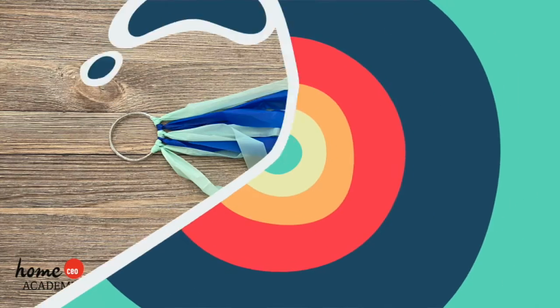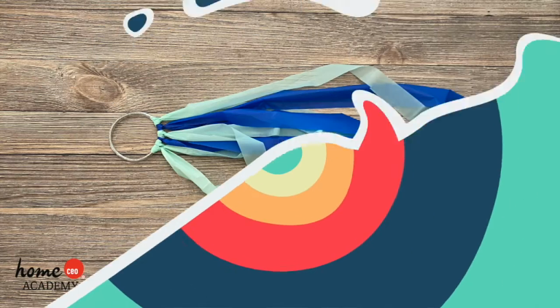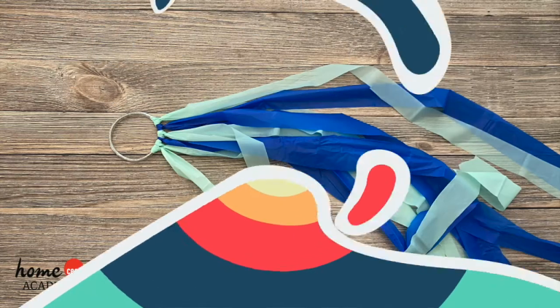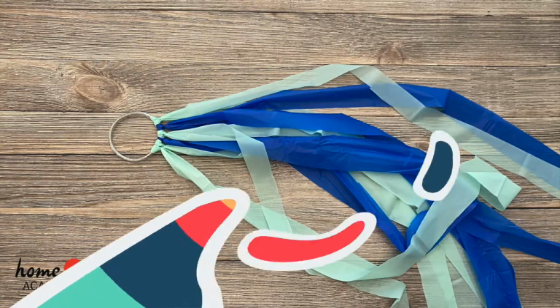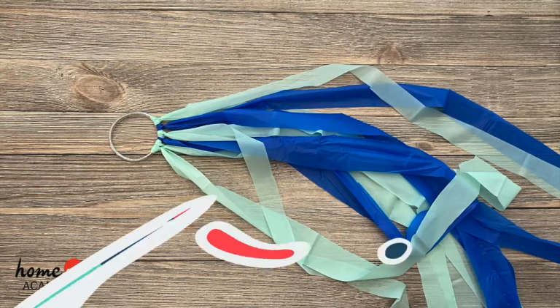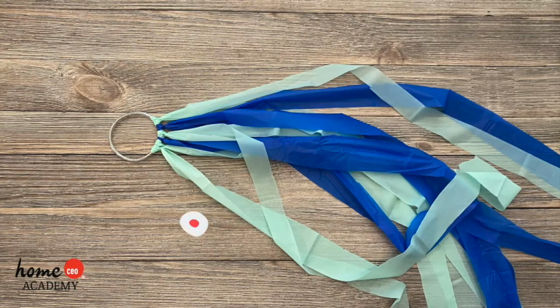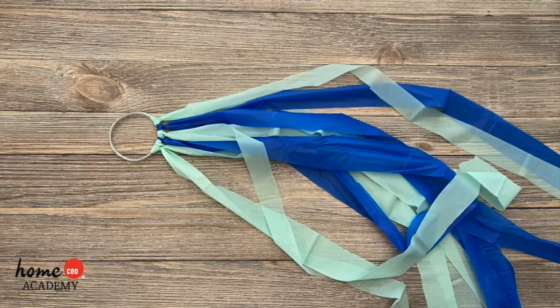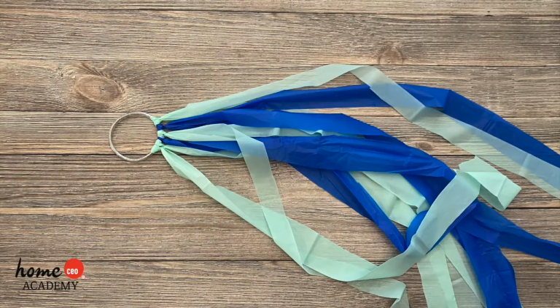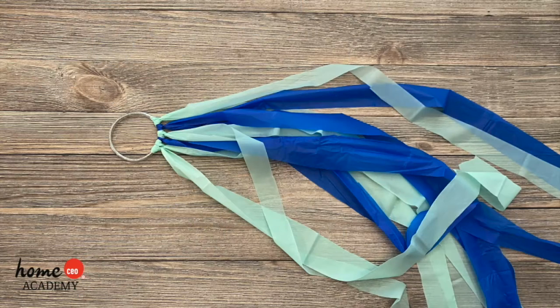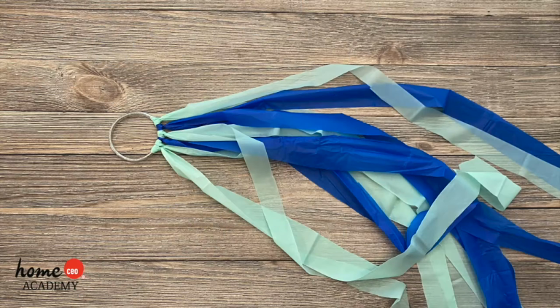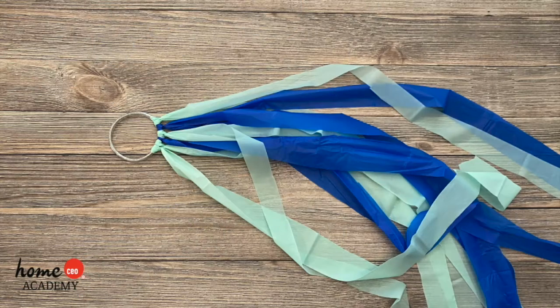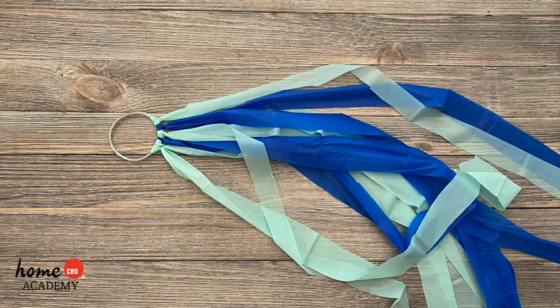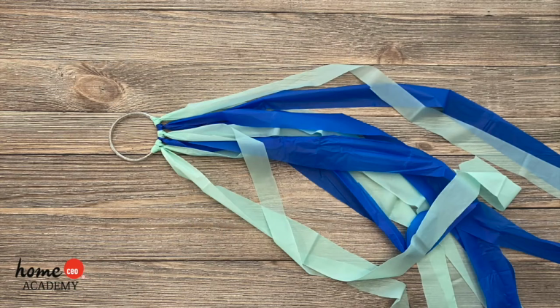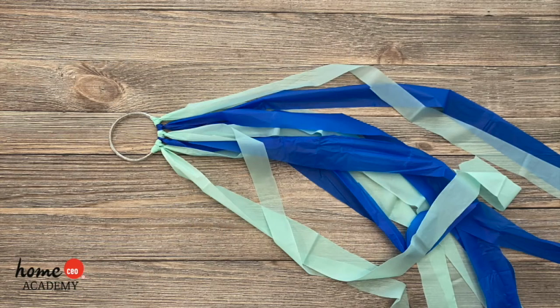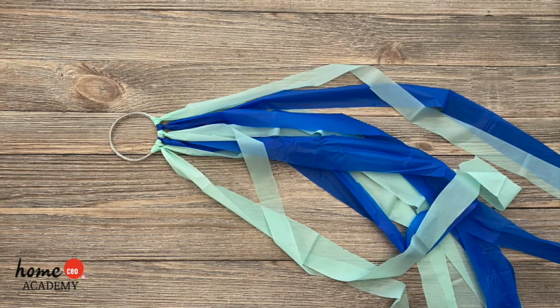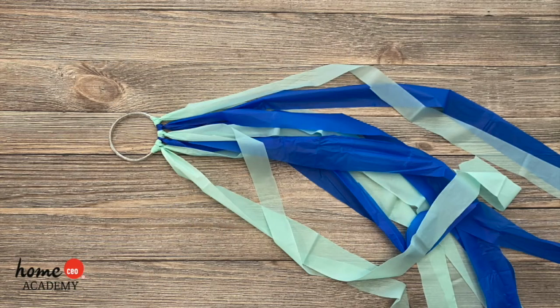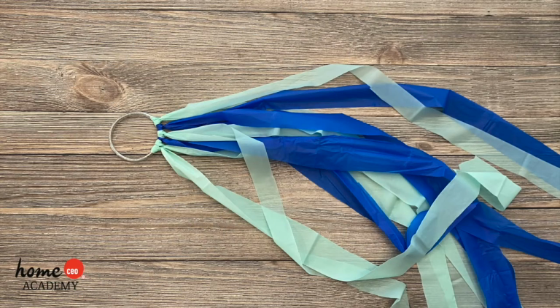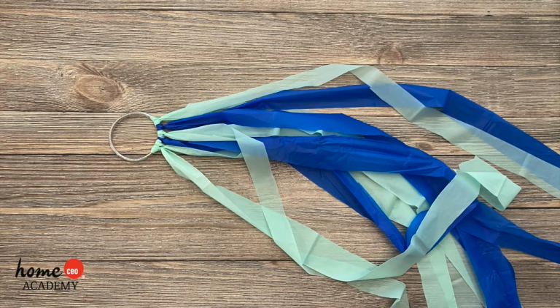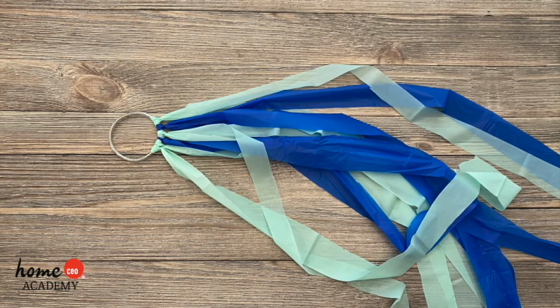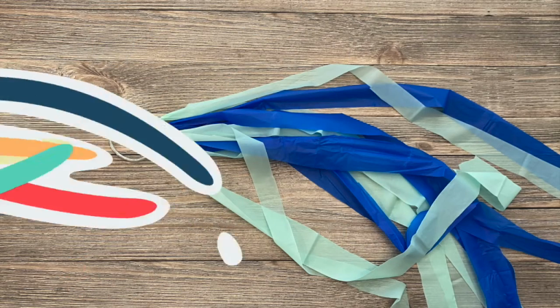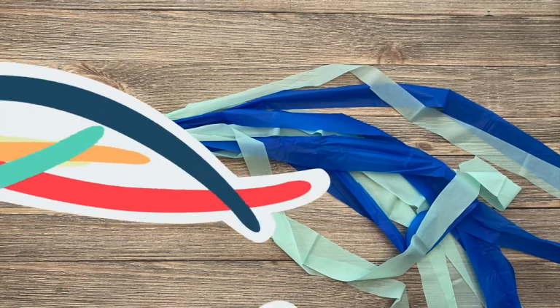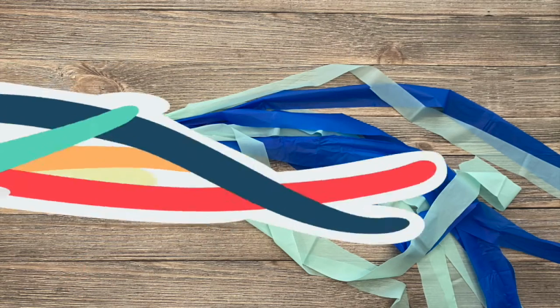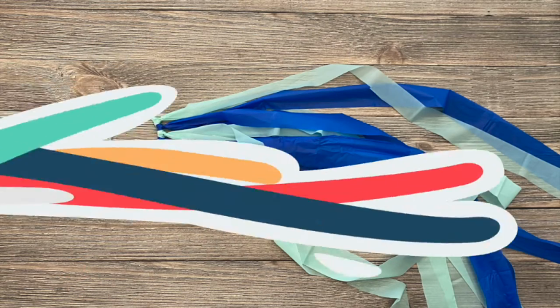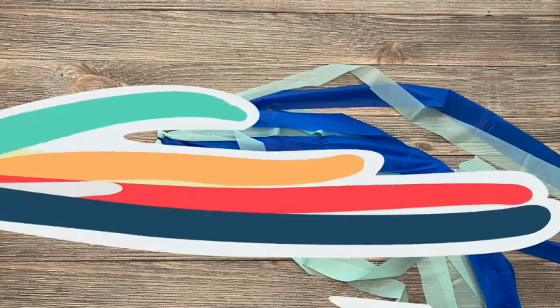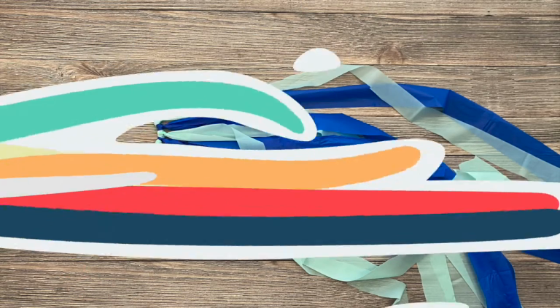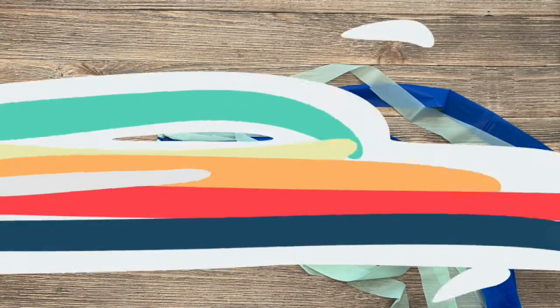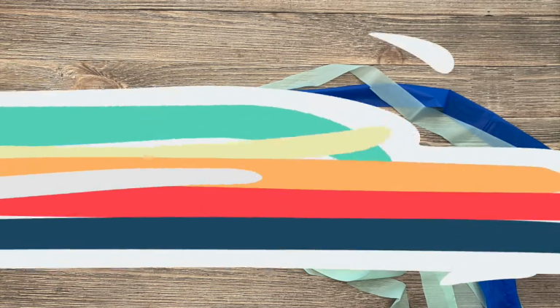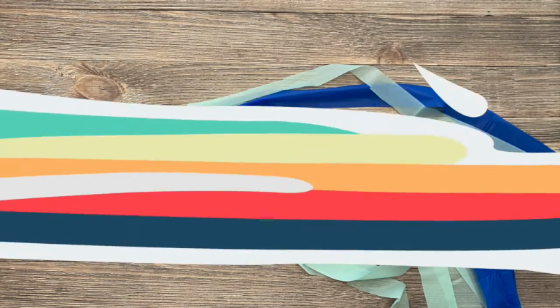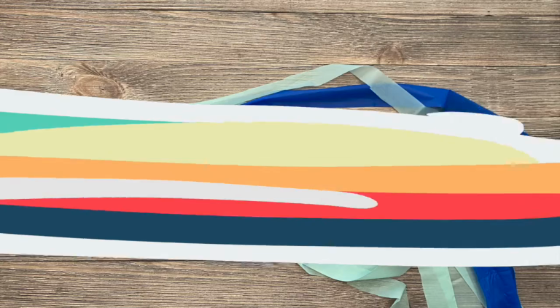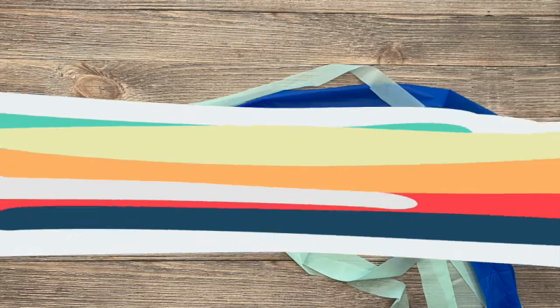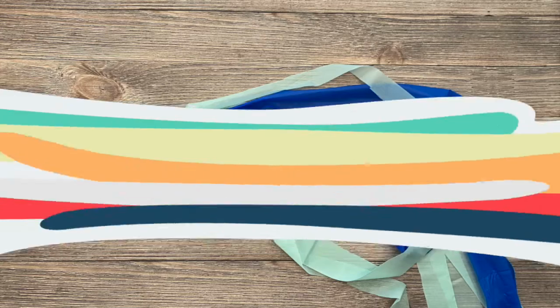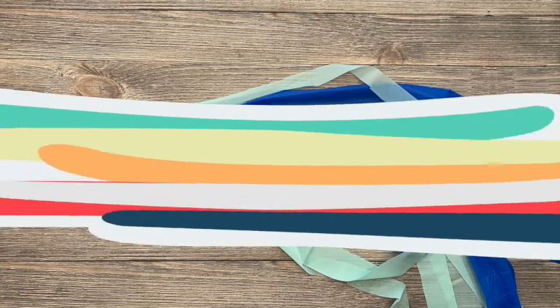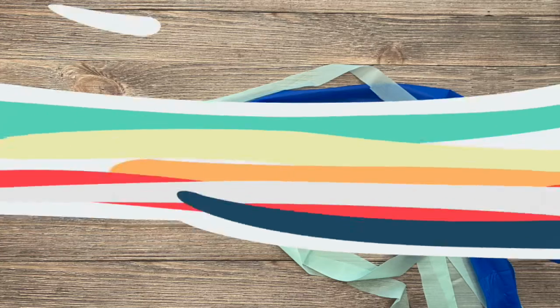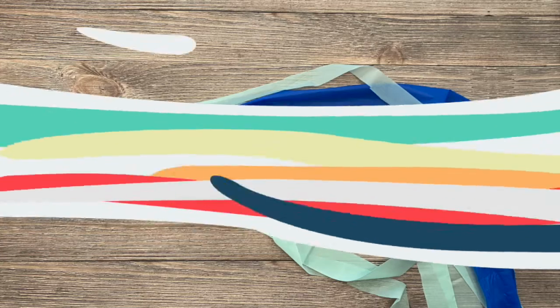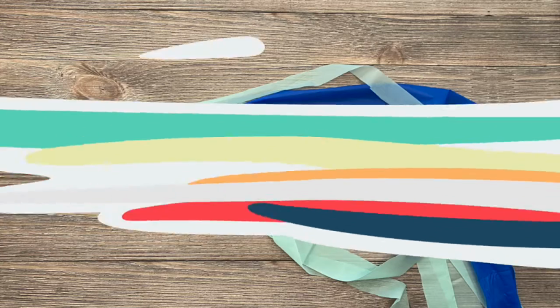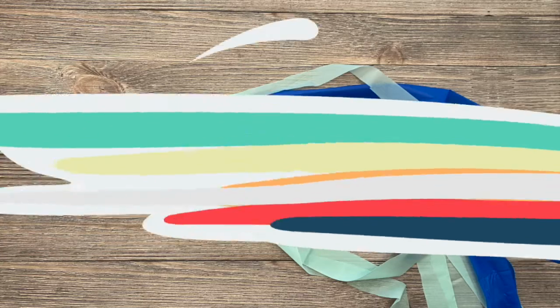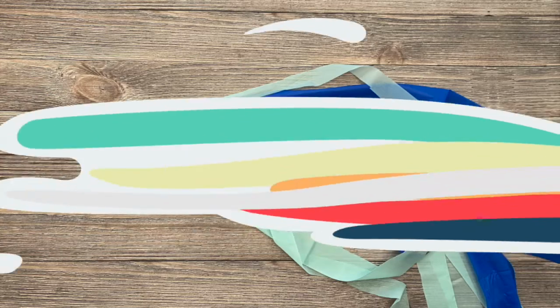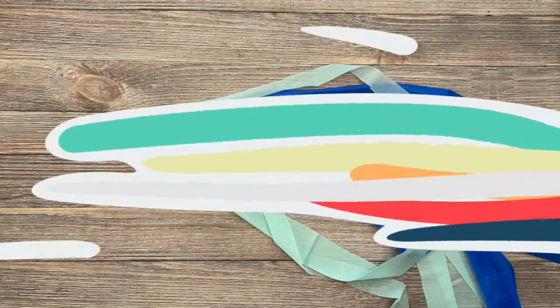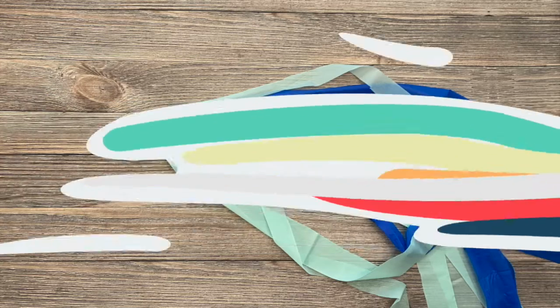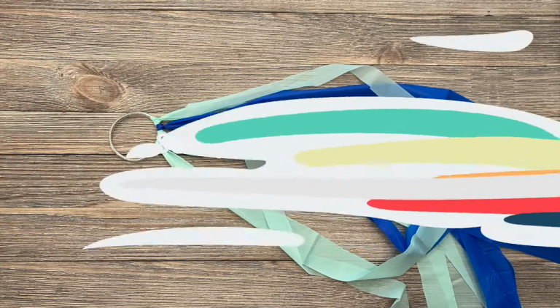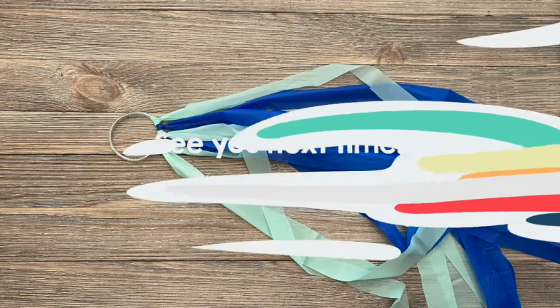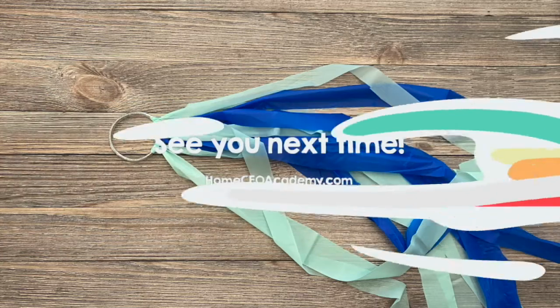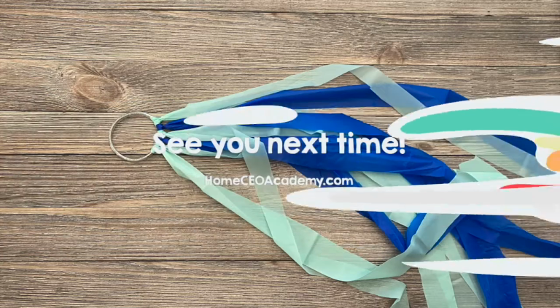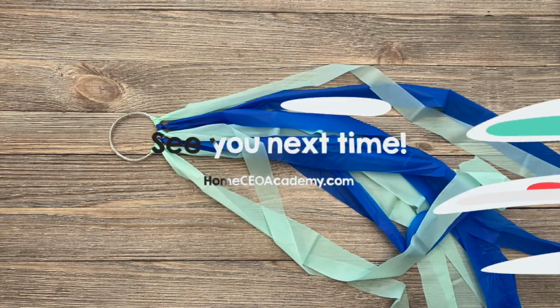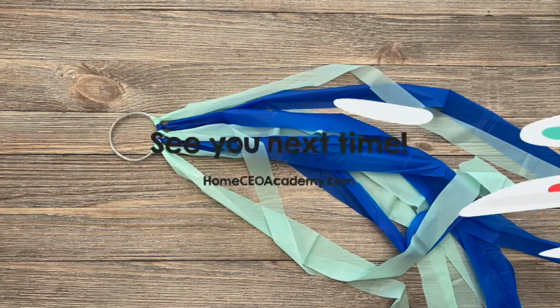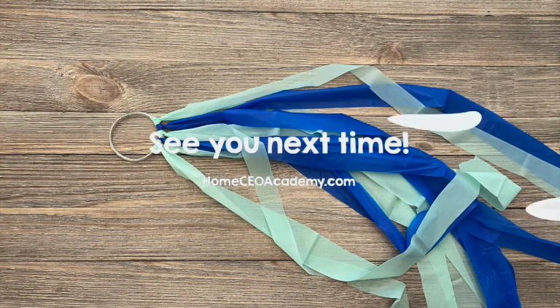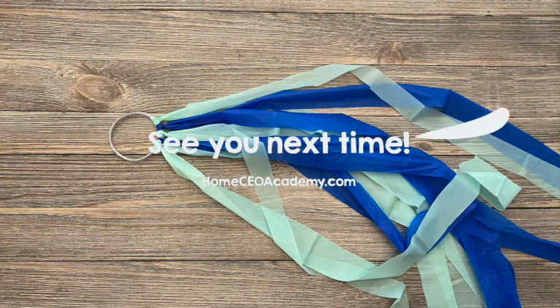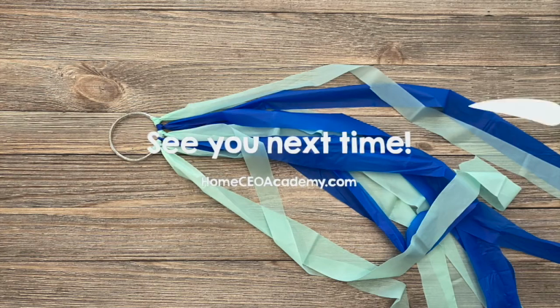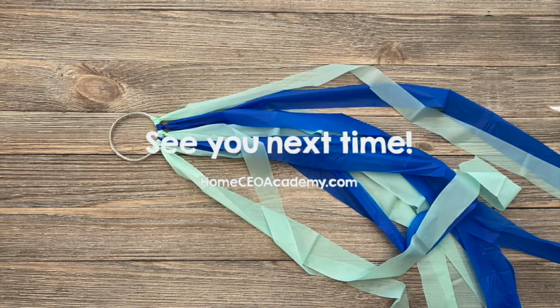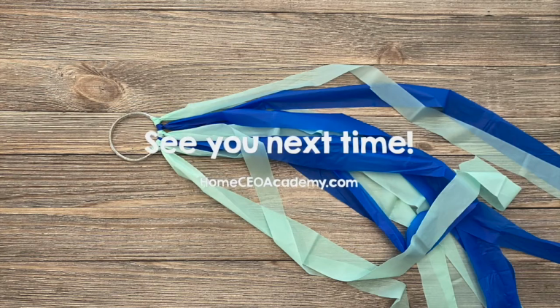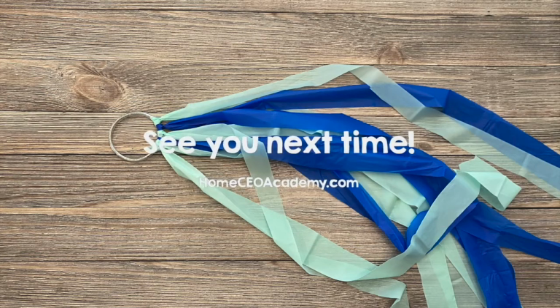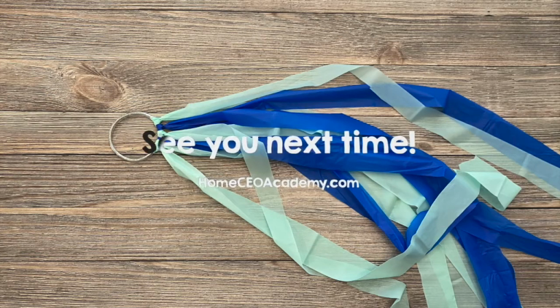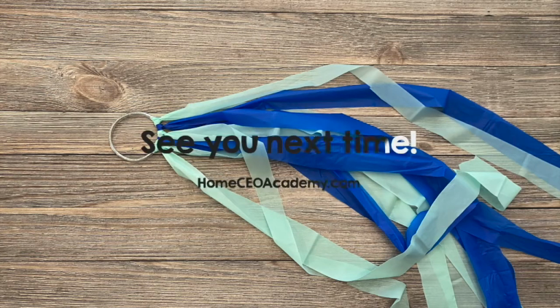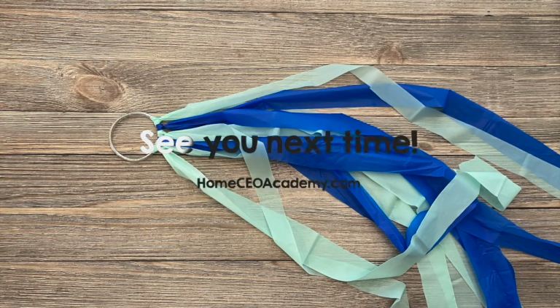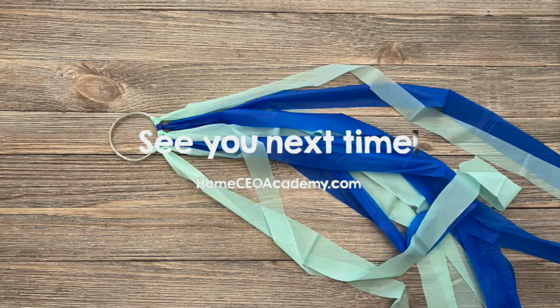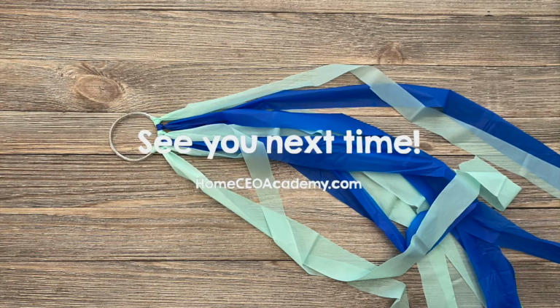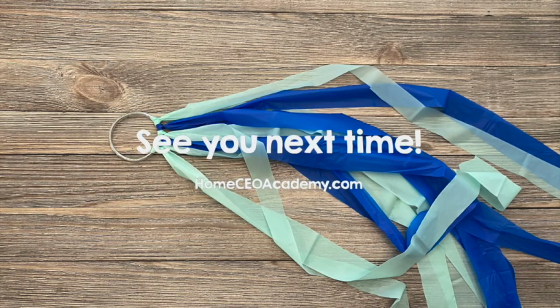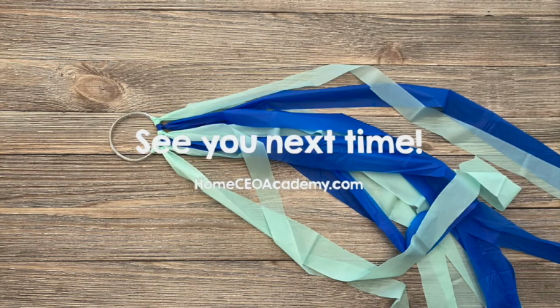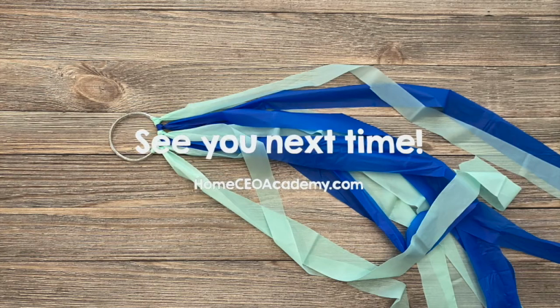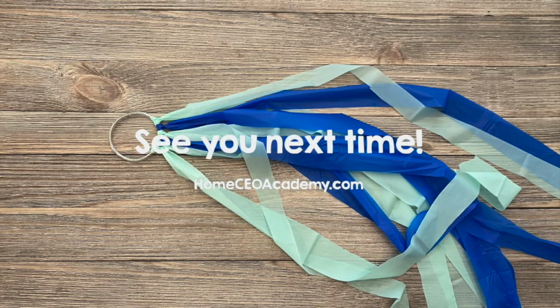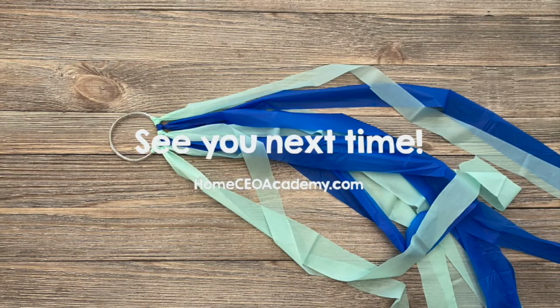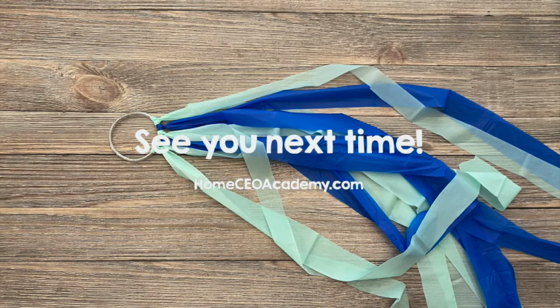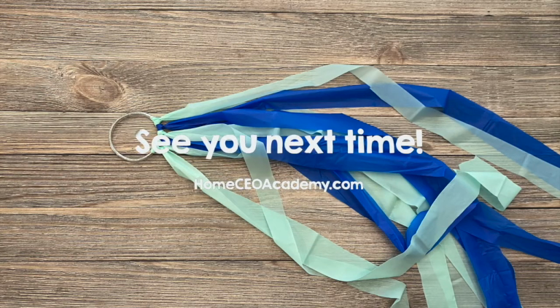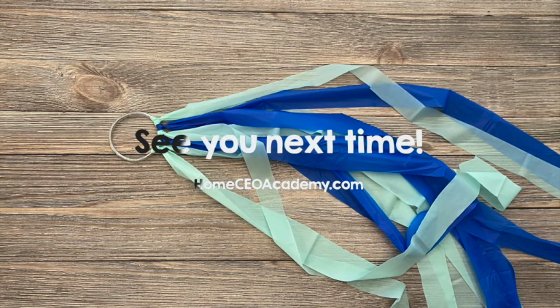Ta-da! Here are the finished dancing ribbons! I hope you enjoyed this craft! I can't wait to see what you create! Bye!